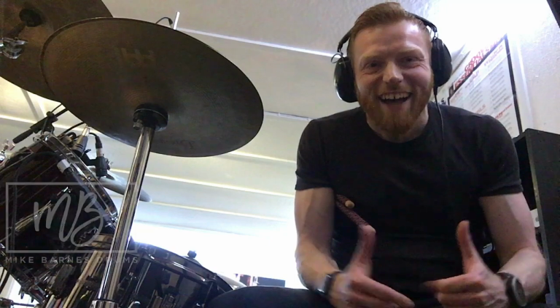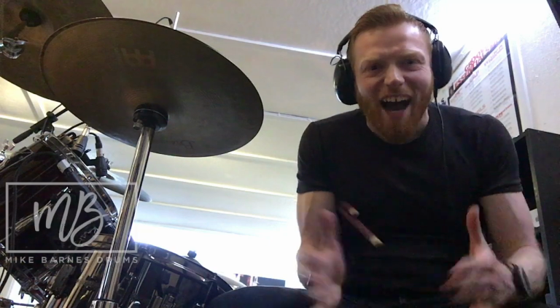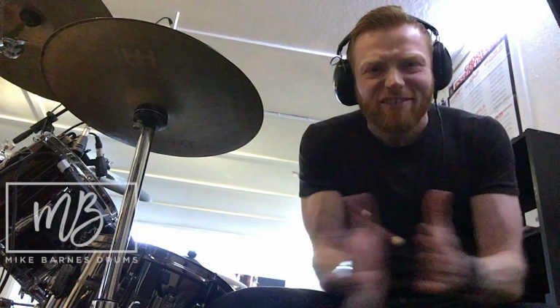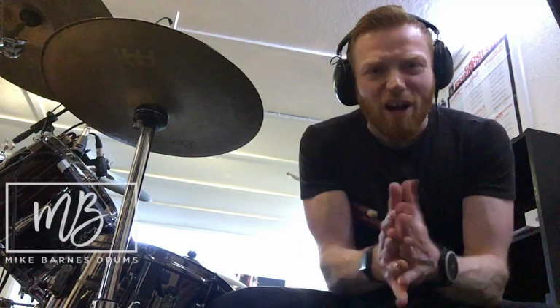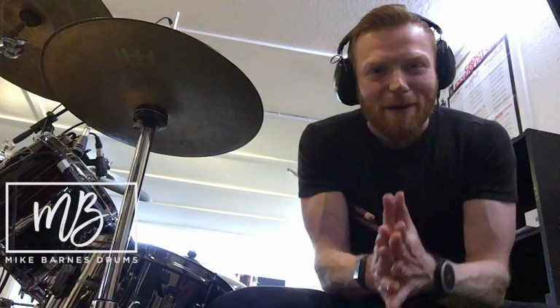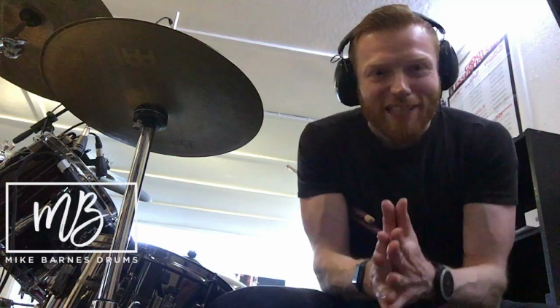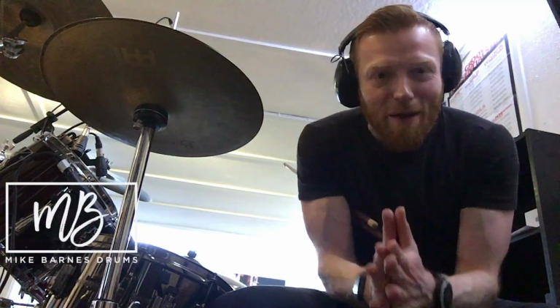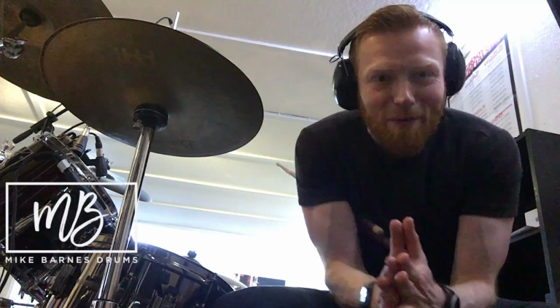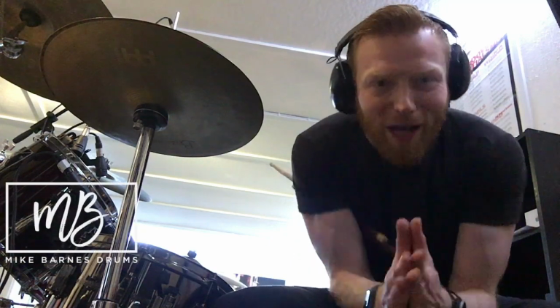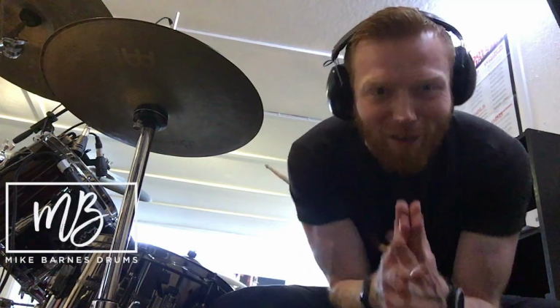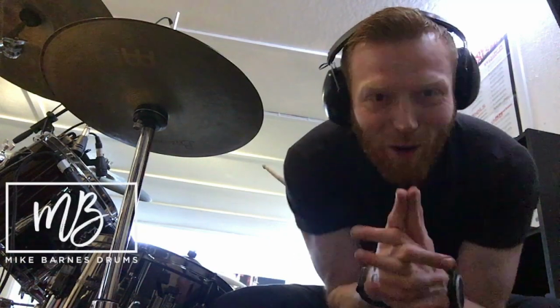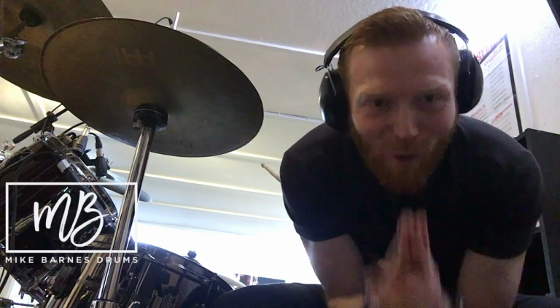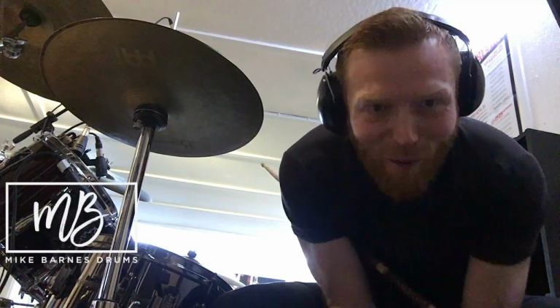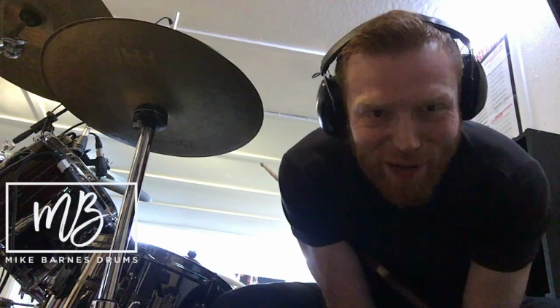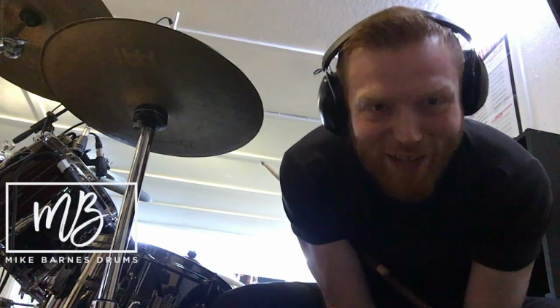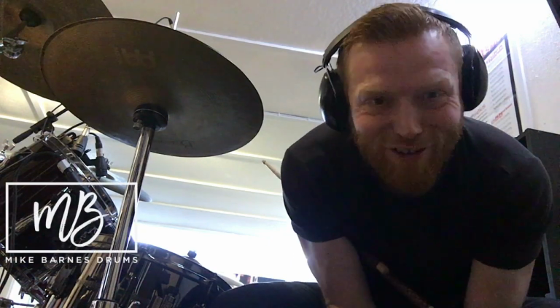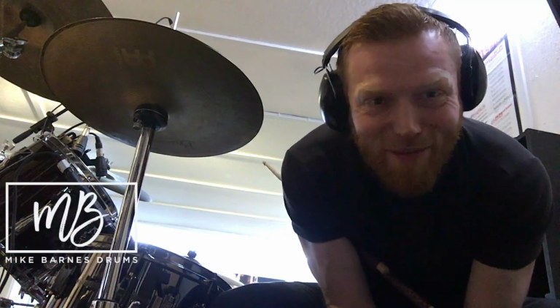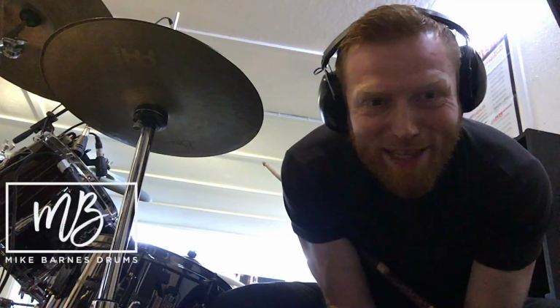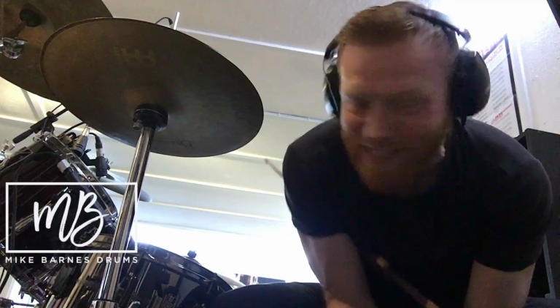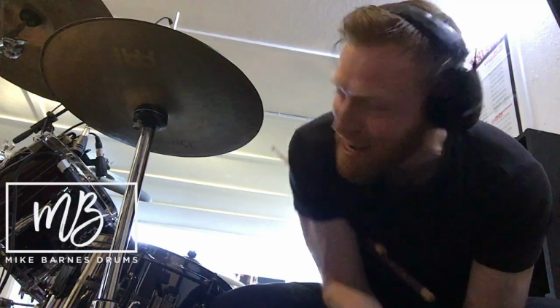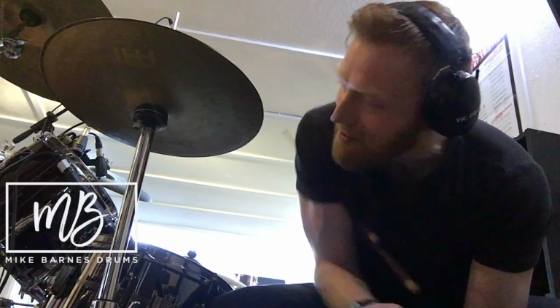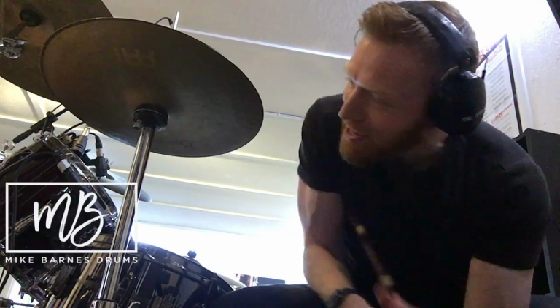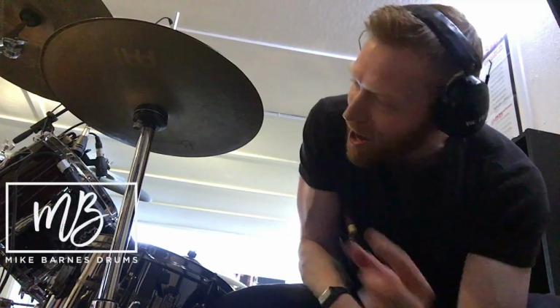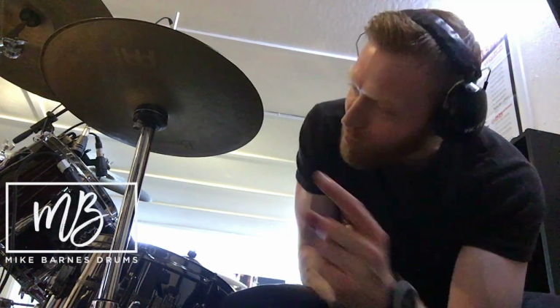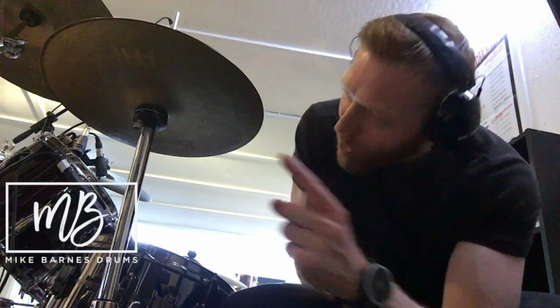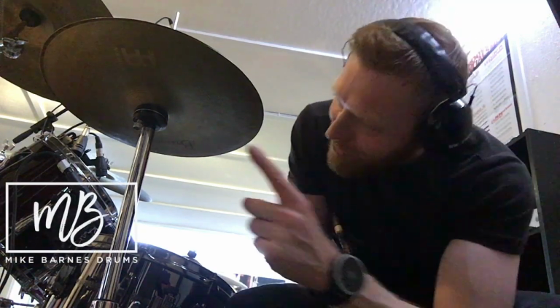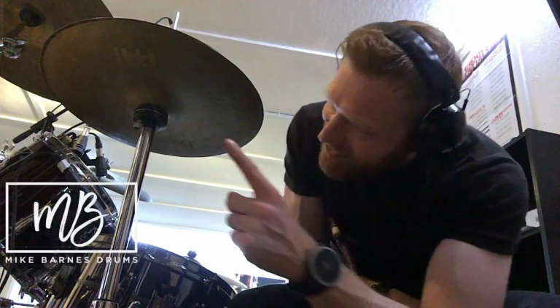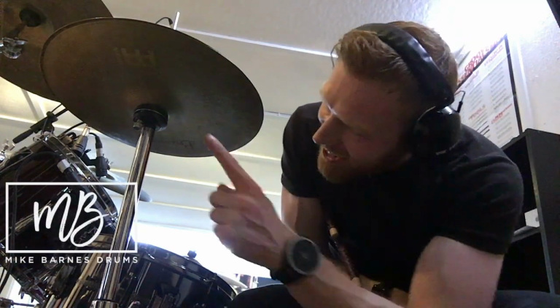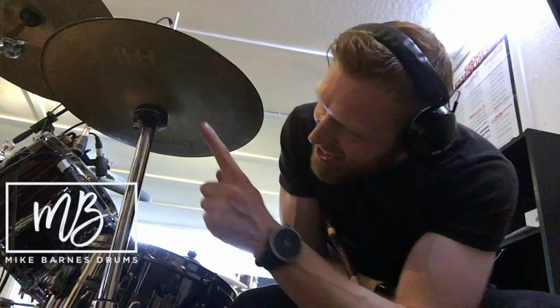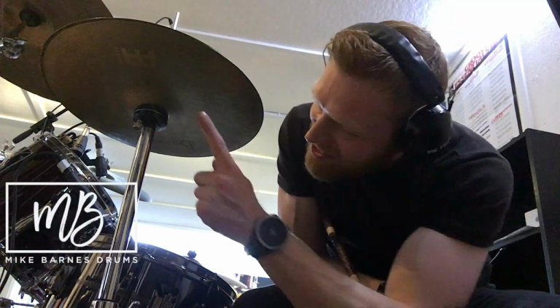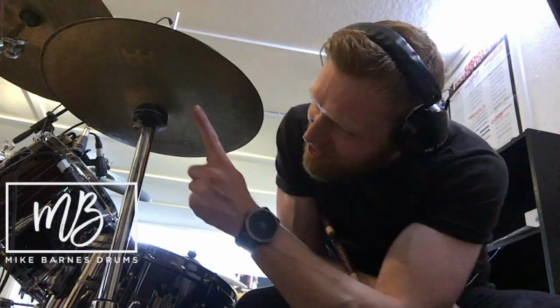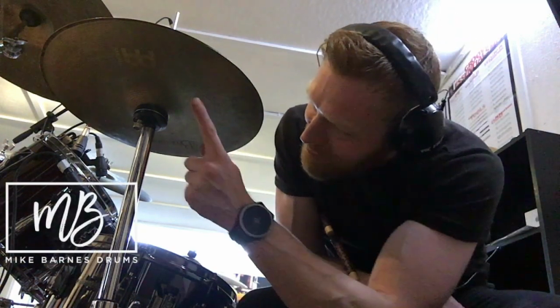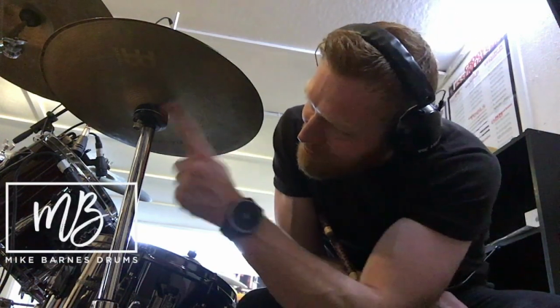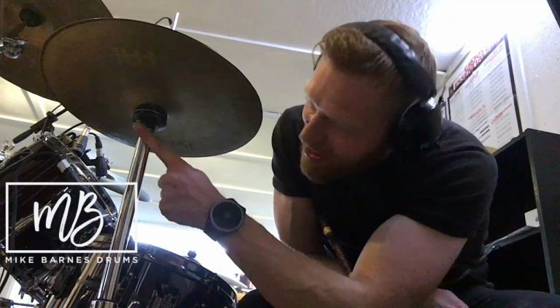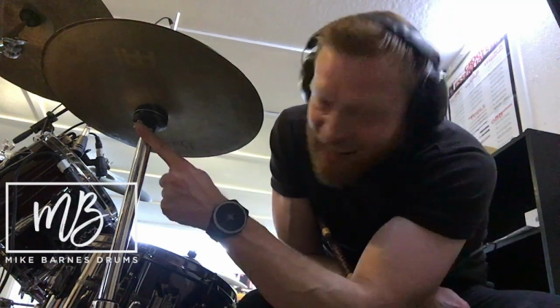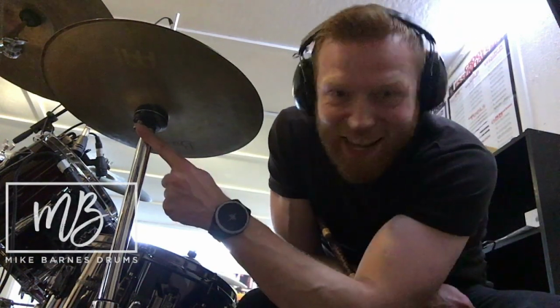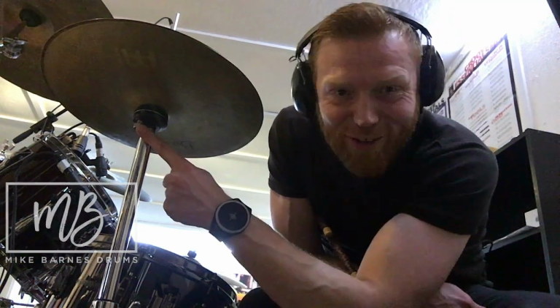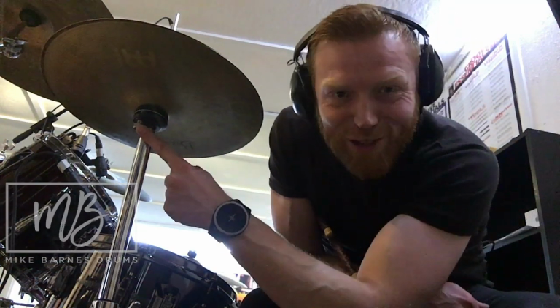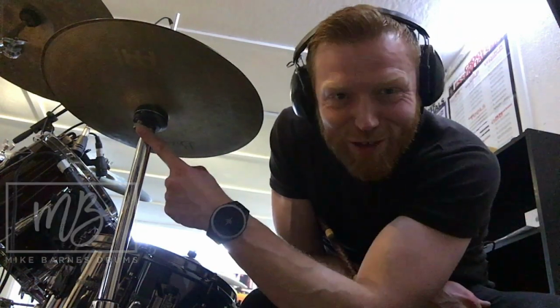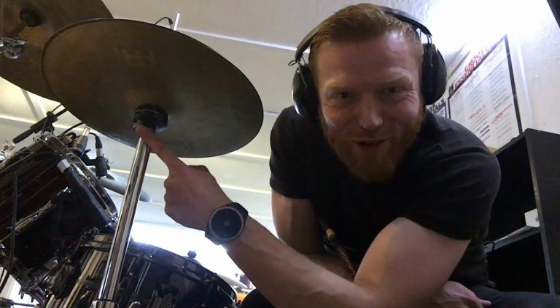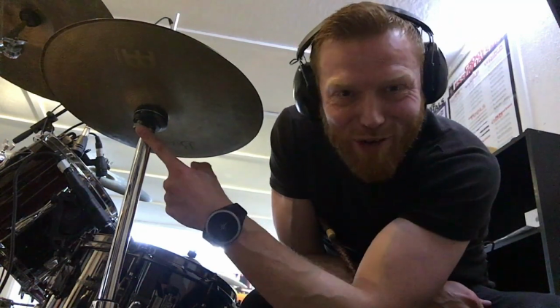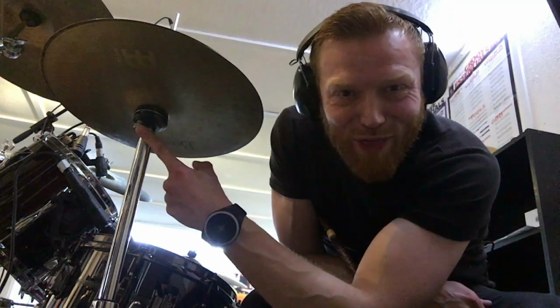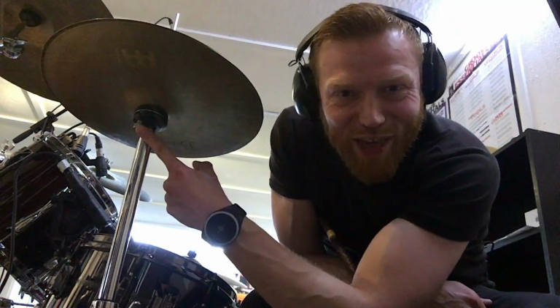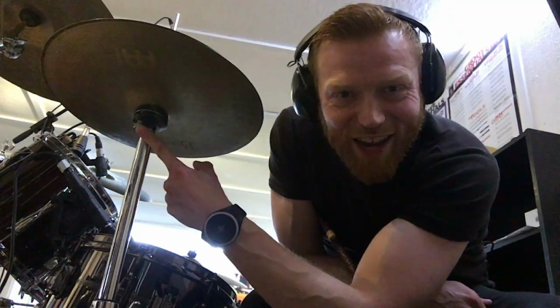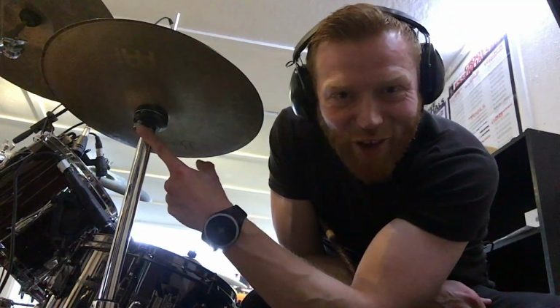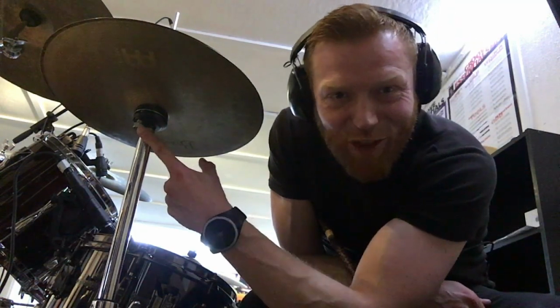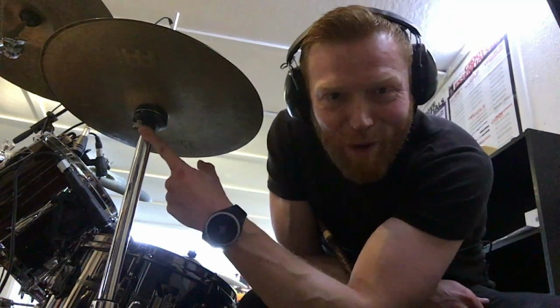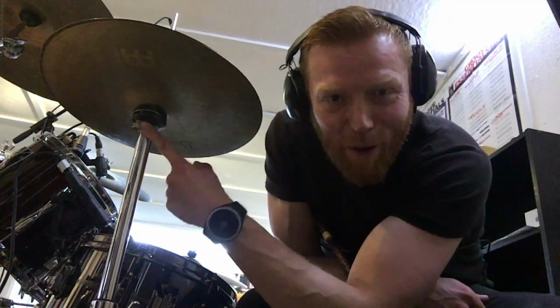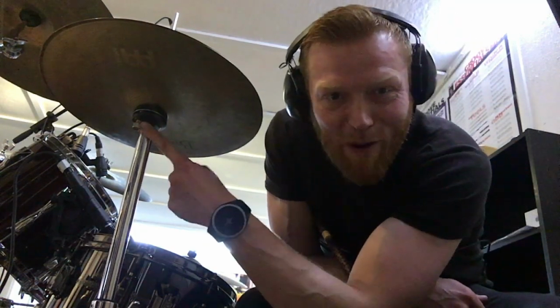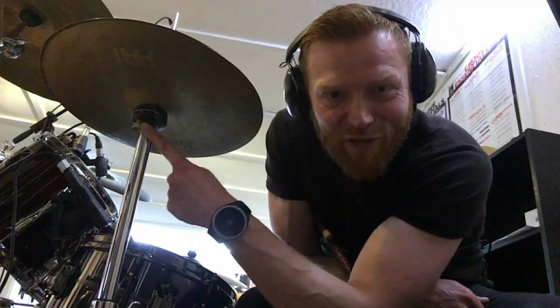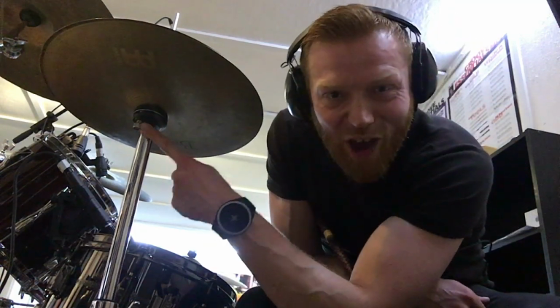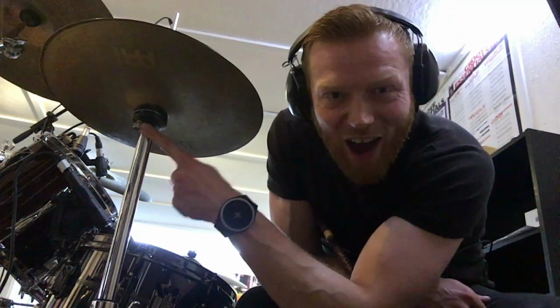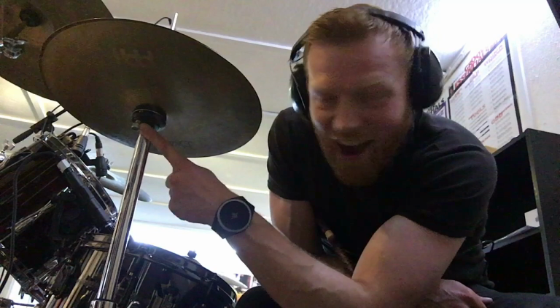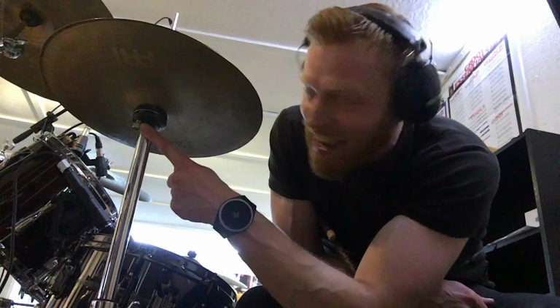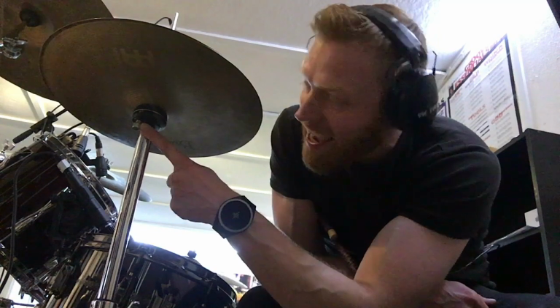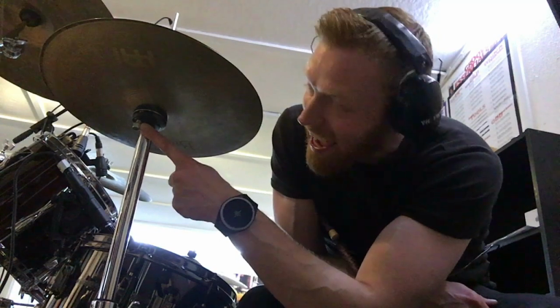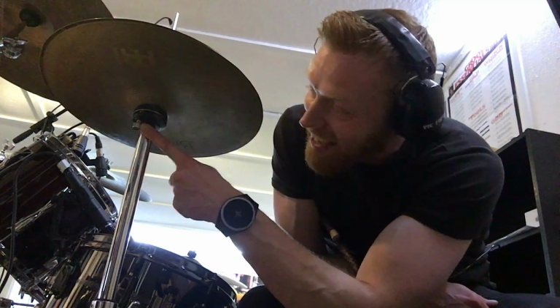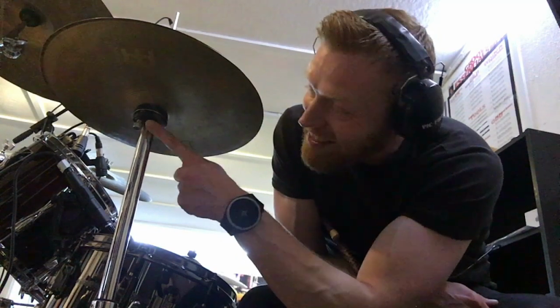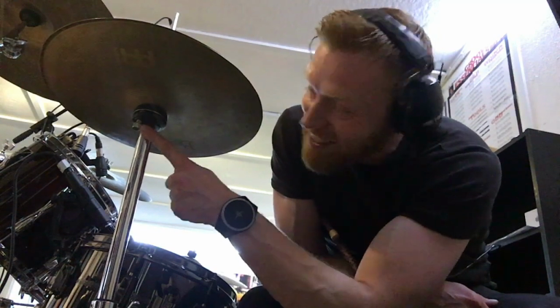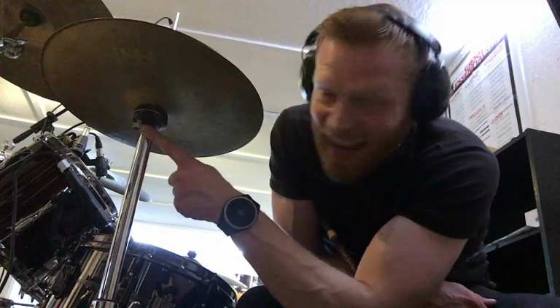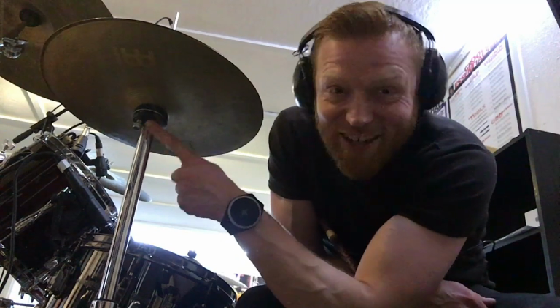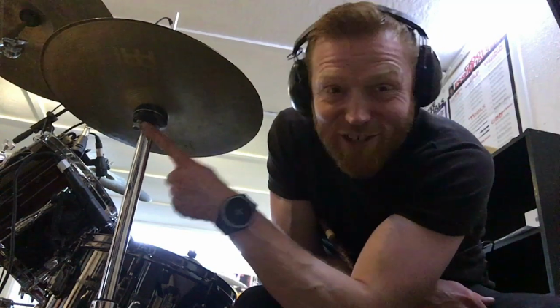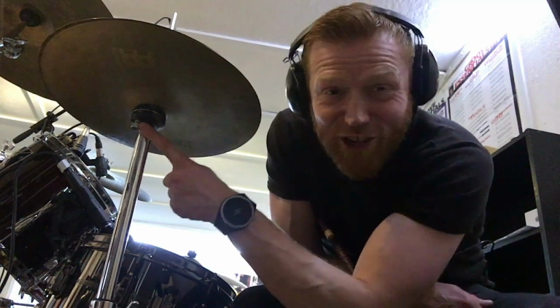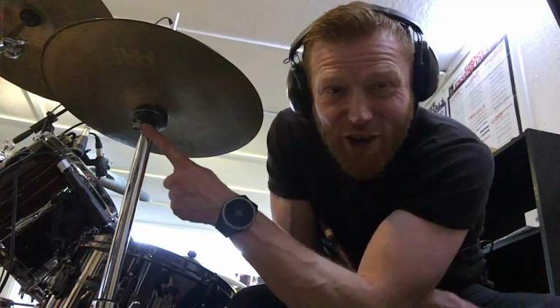Hi drummers, hope you're well. One minute drum lesson, here we go. What does the funny little screw thing on the bottom of your hi-hat stand do?